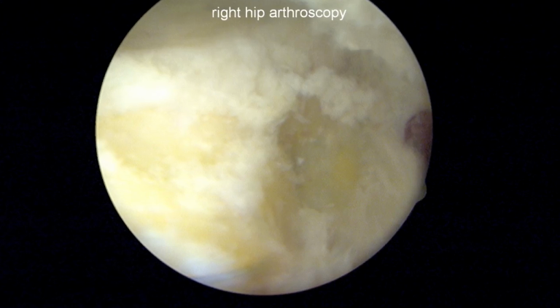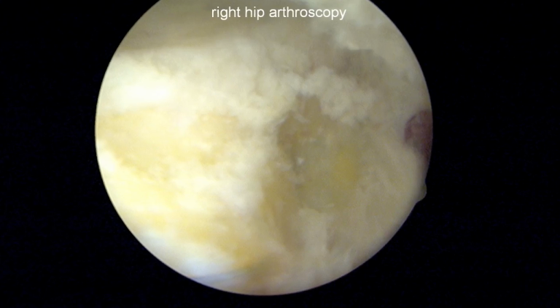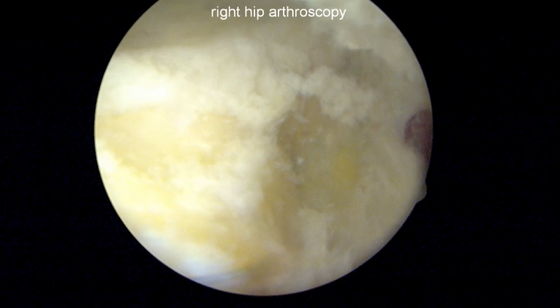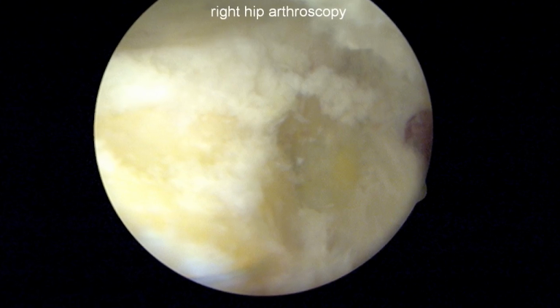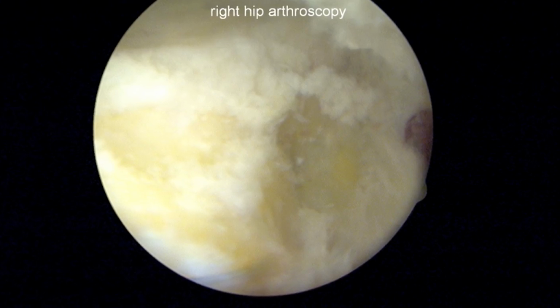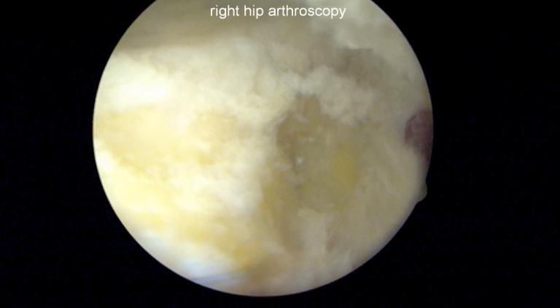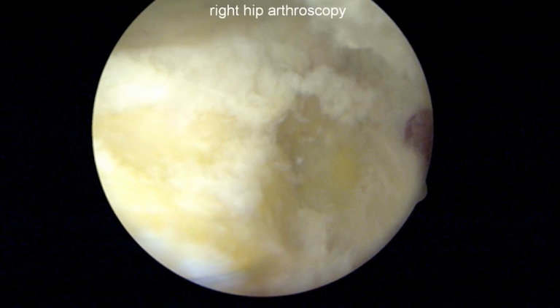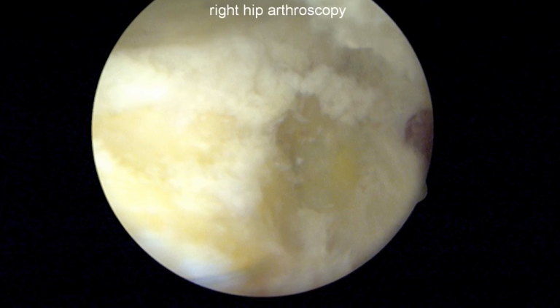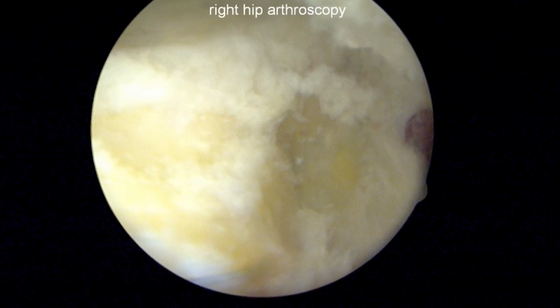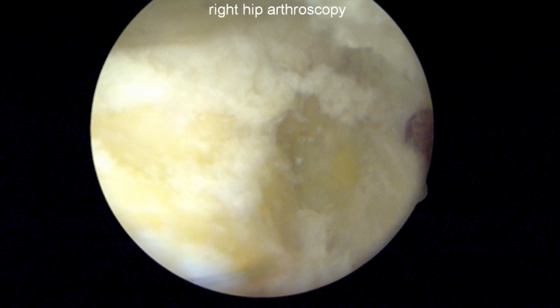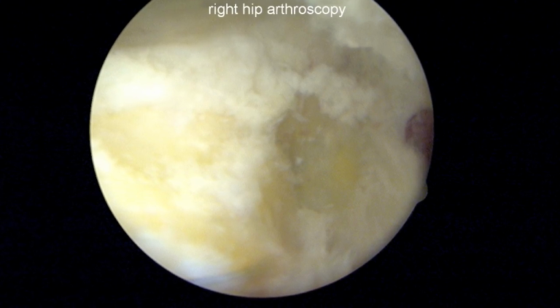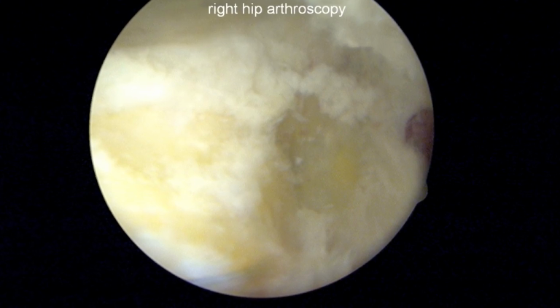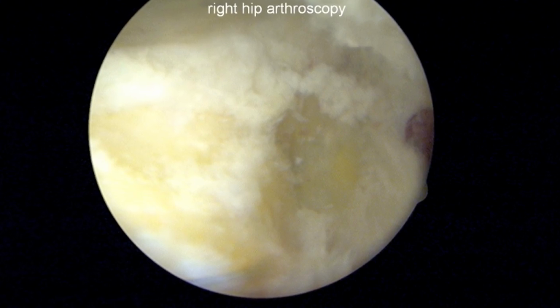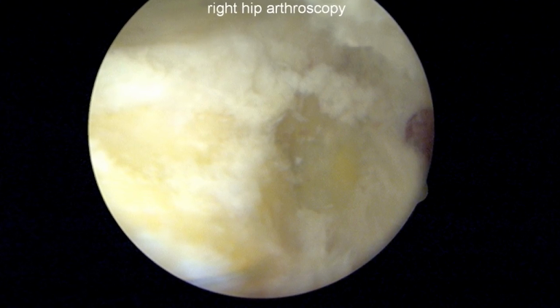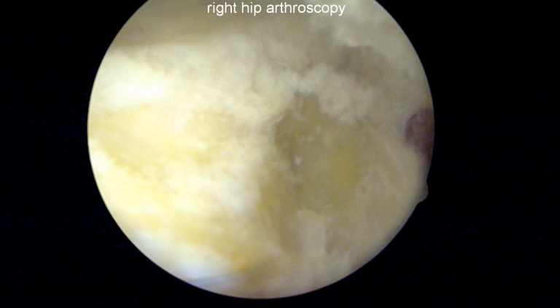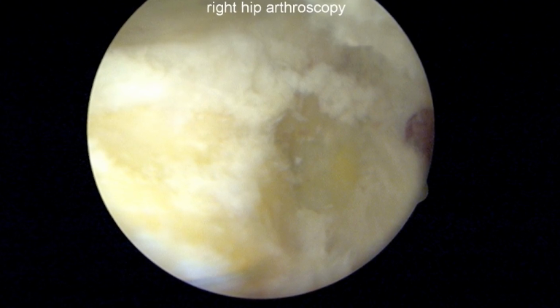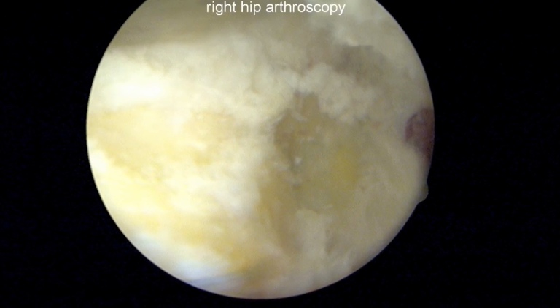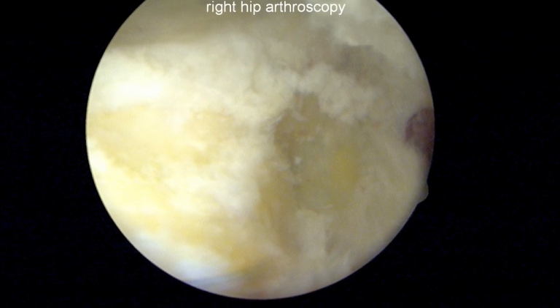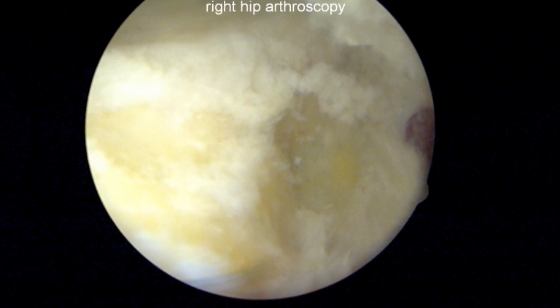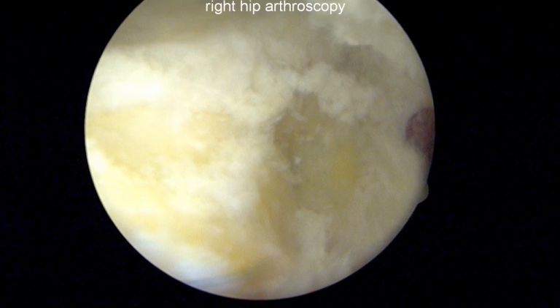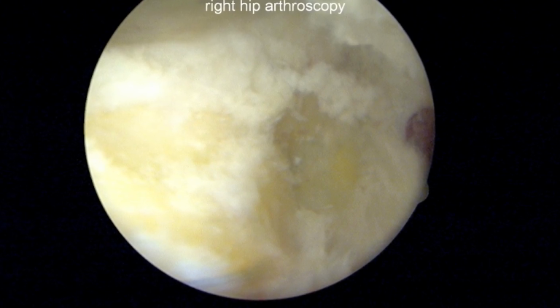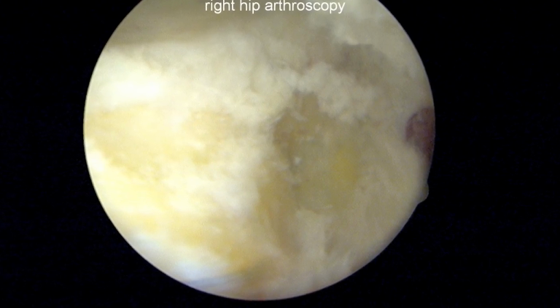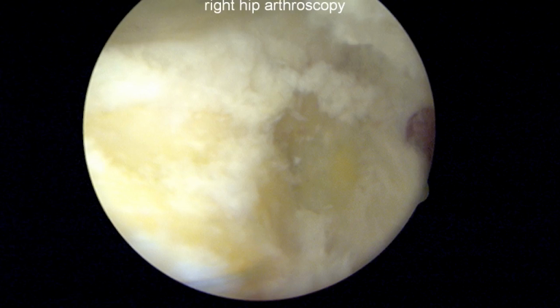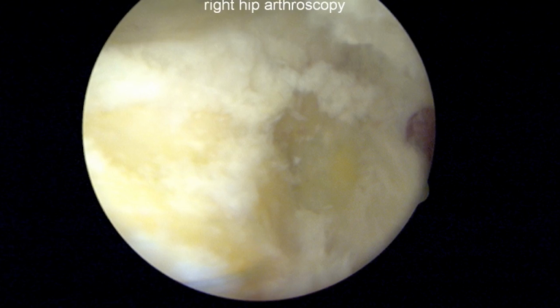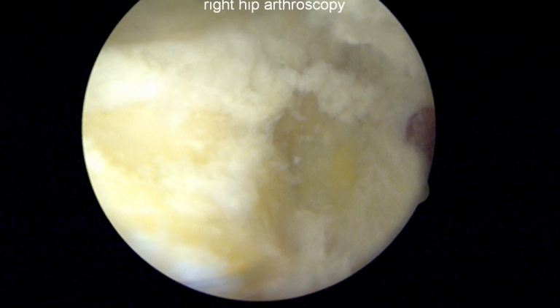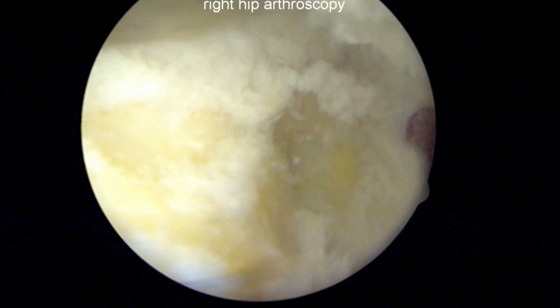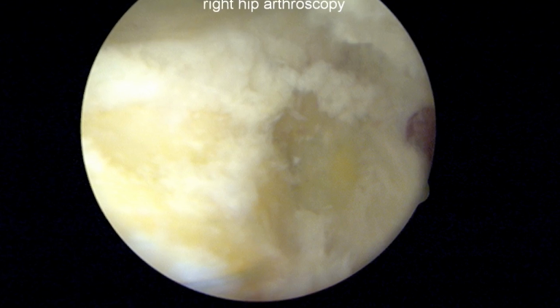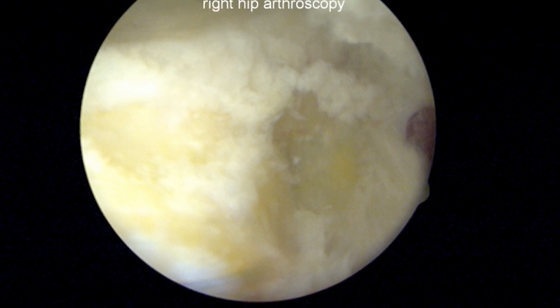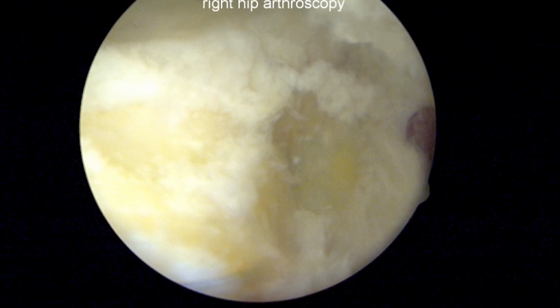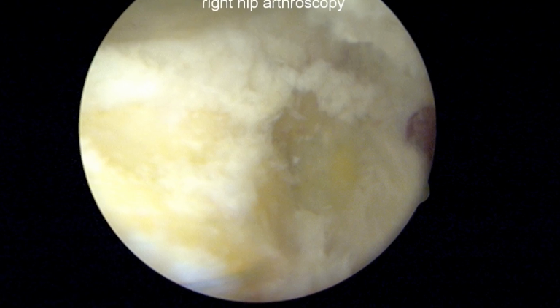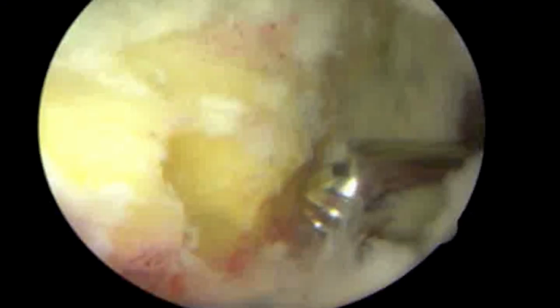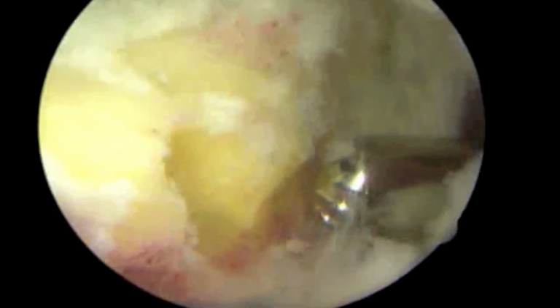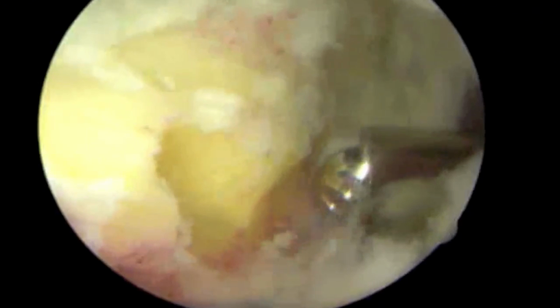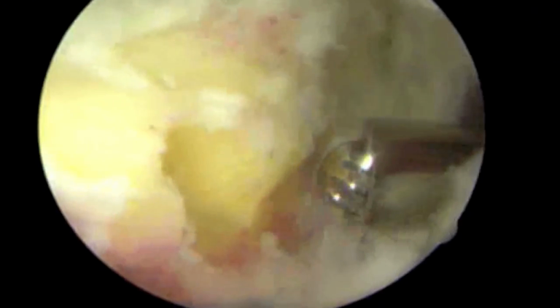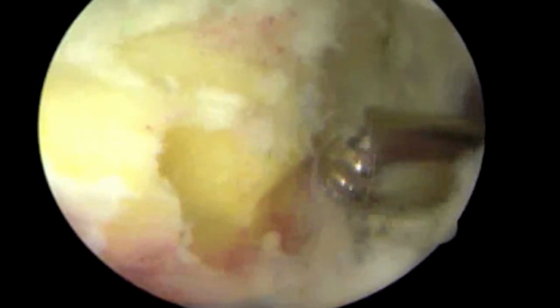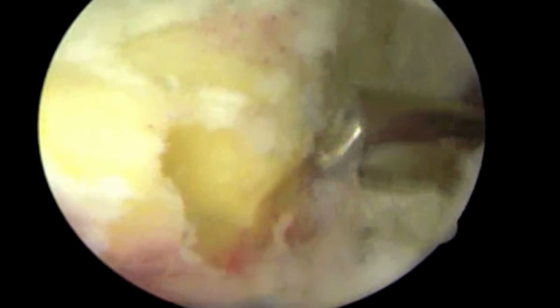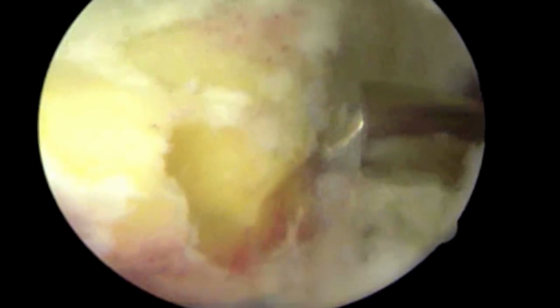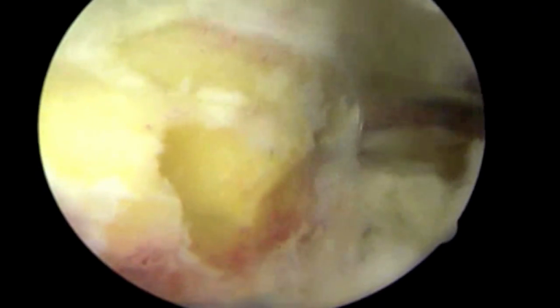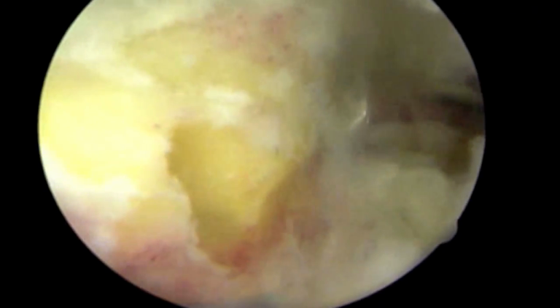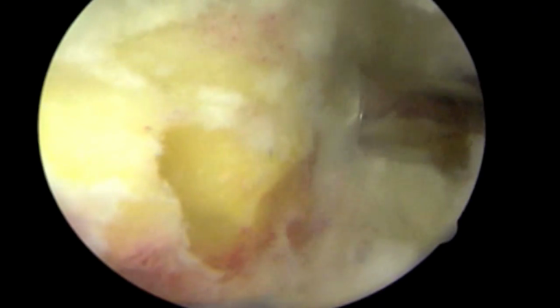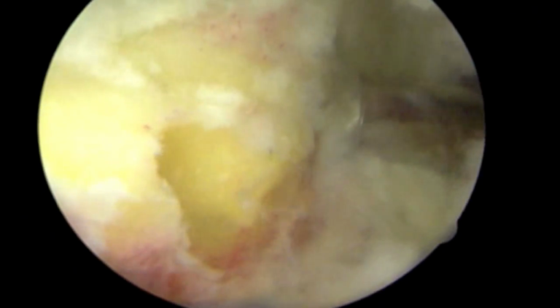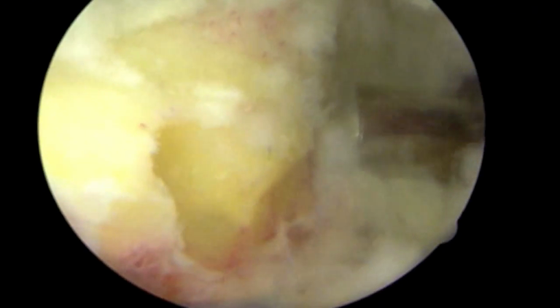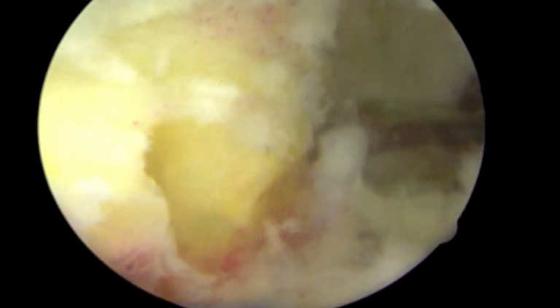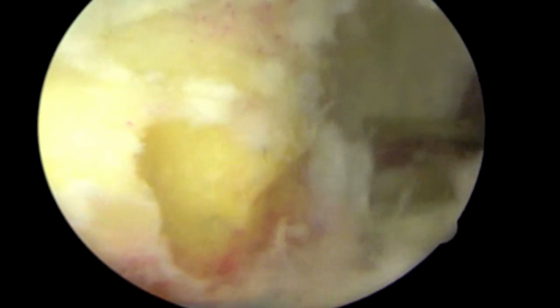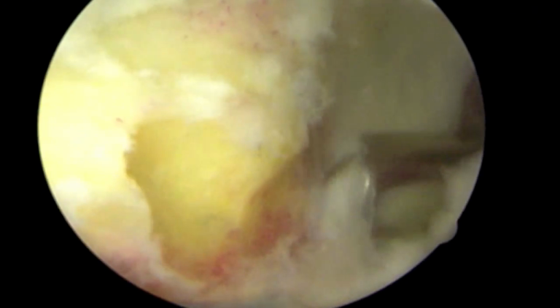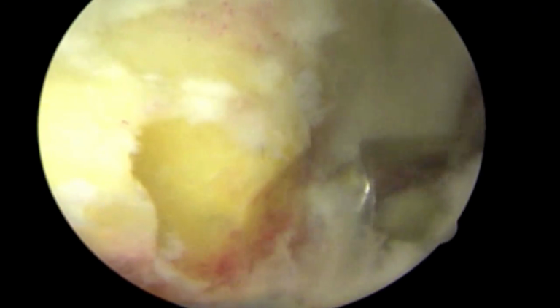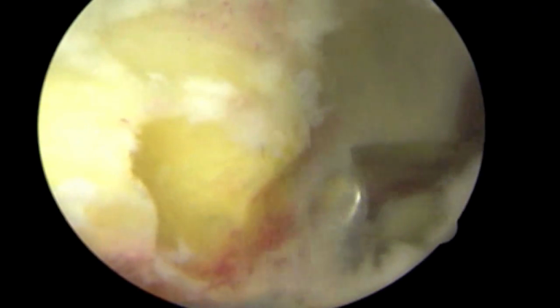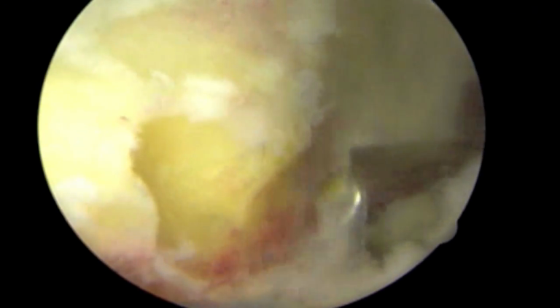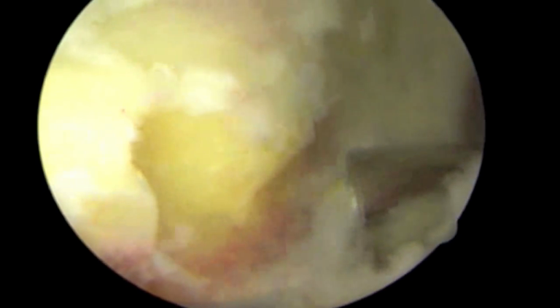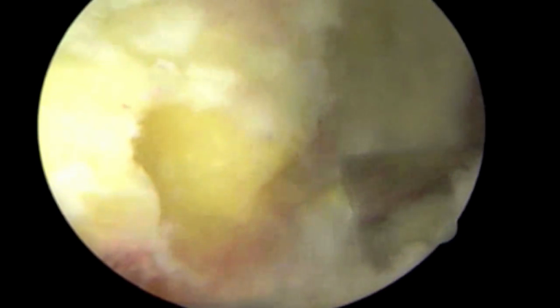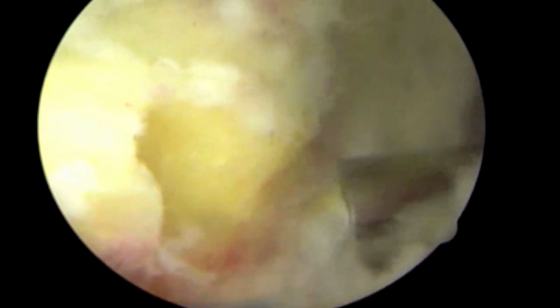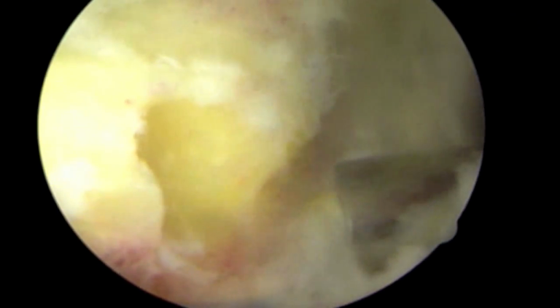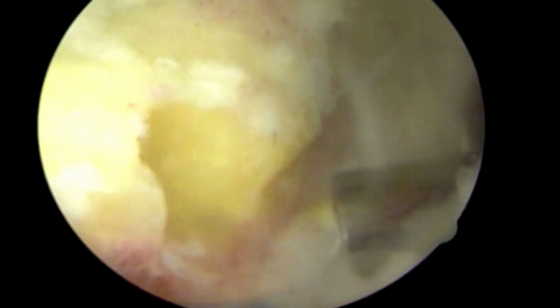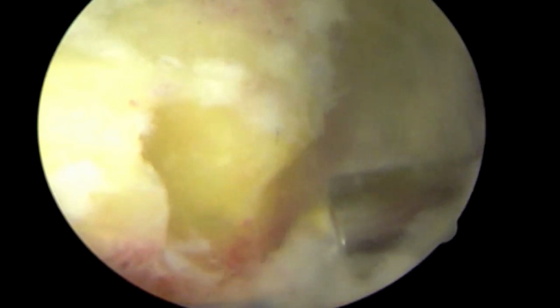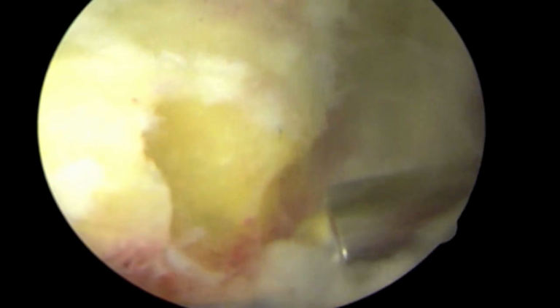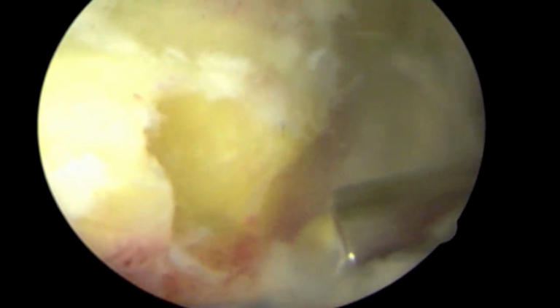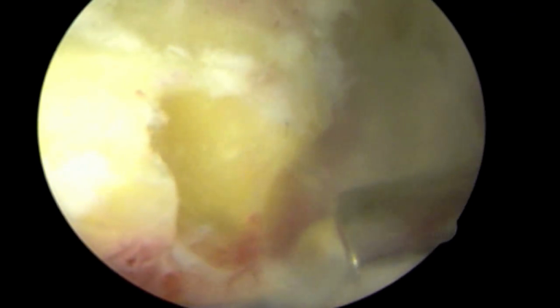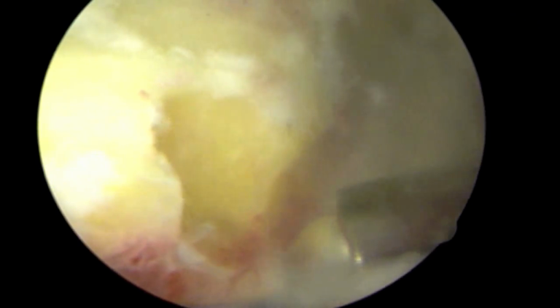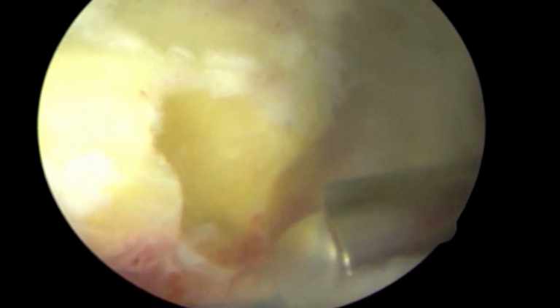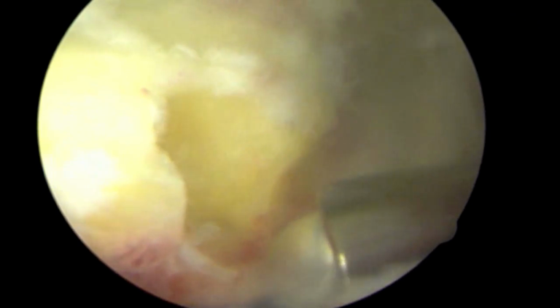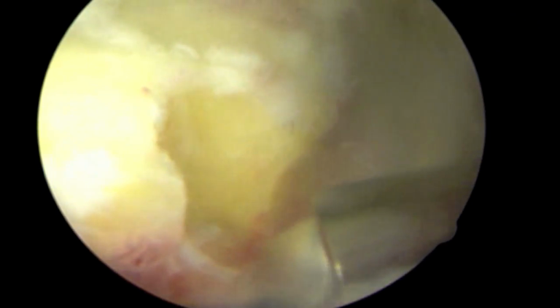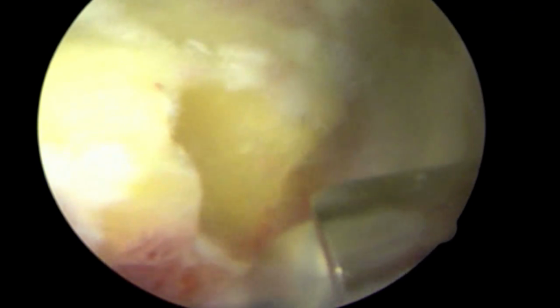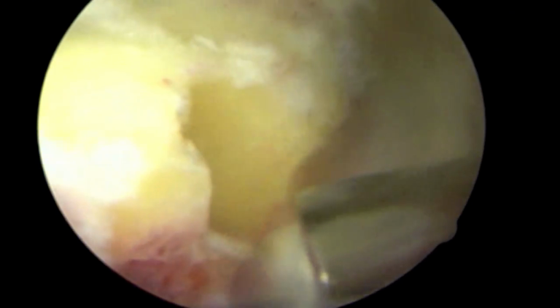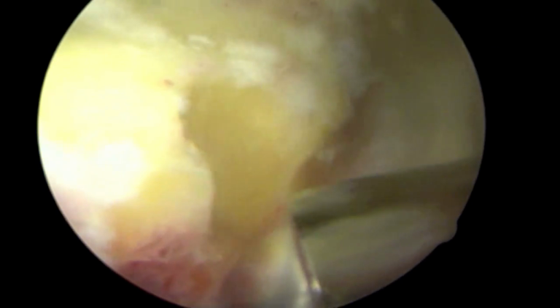Once the fragment has been removed, you can see a defect here, which is then smoothed out by performing a rim trimming.